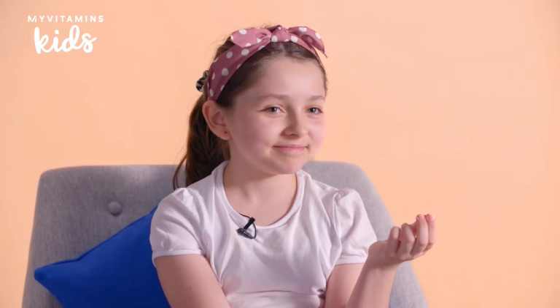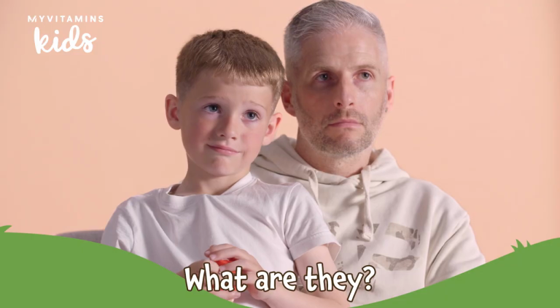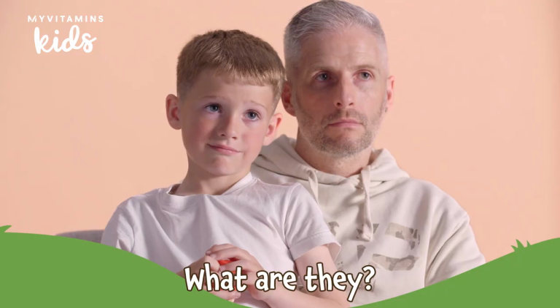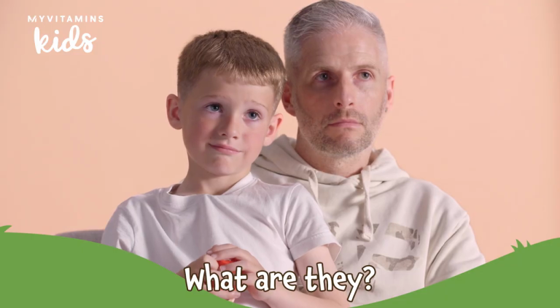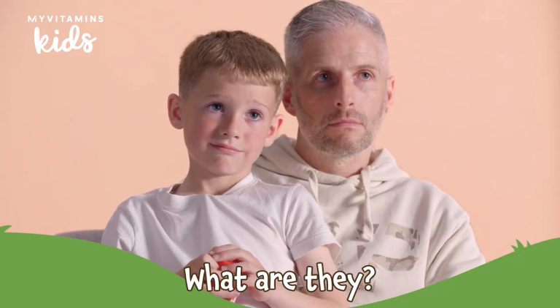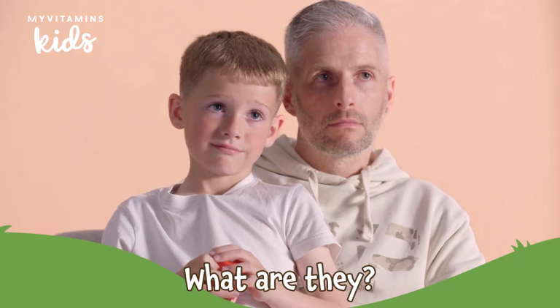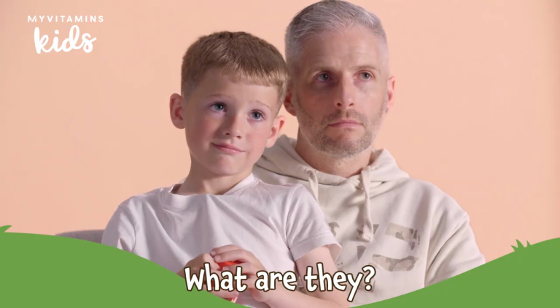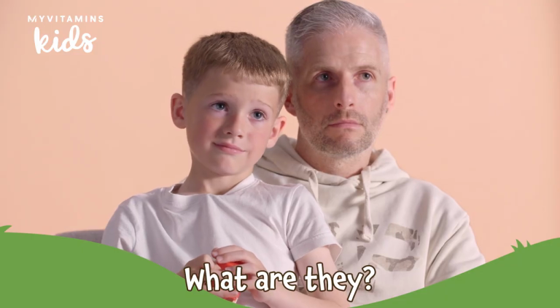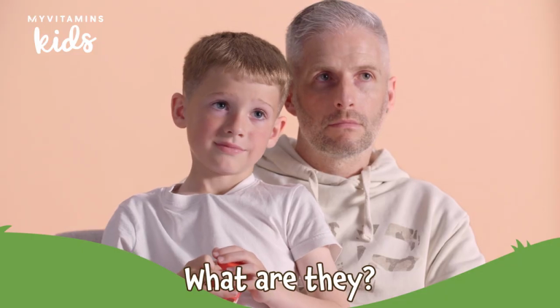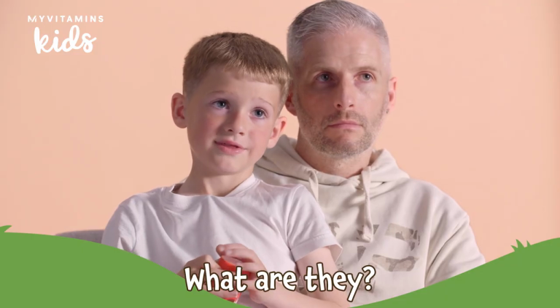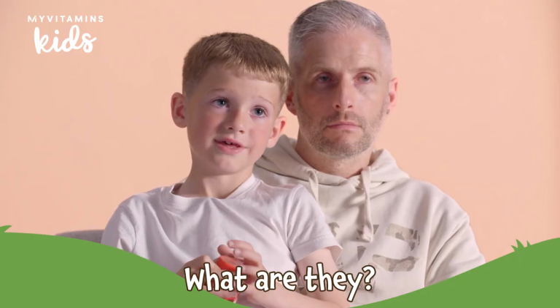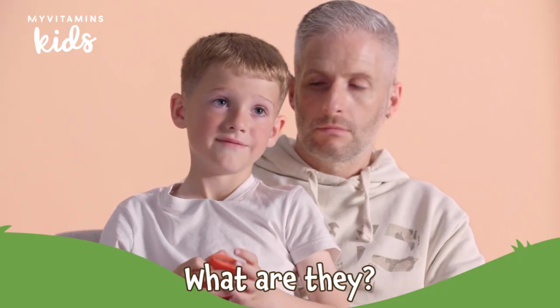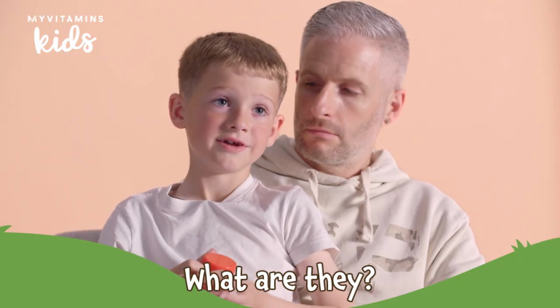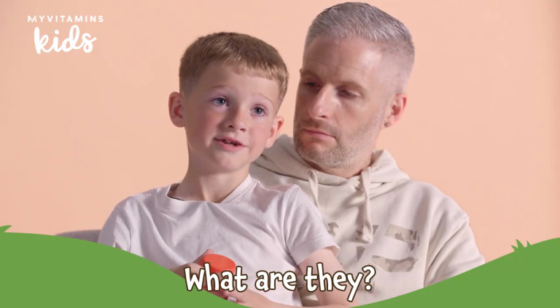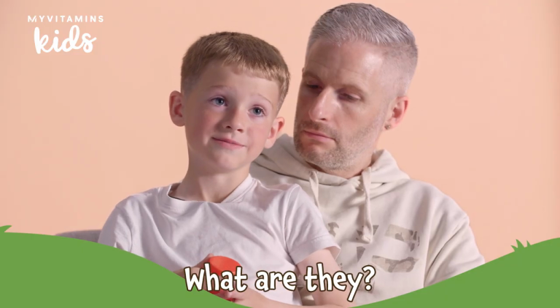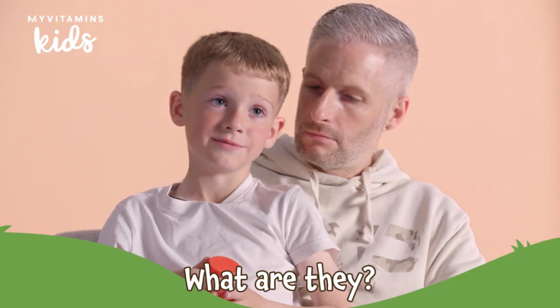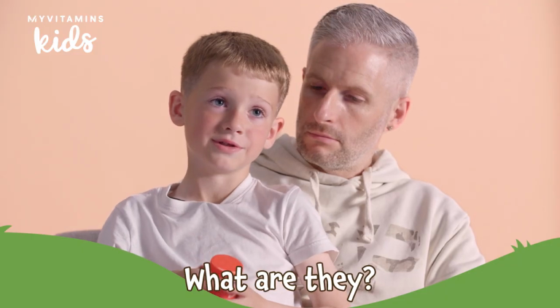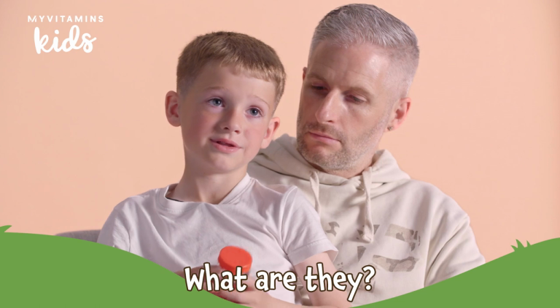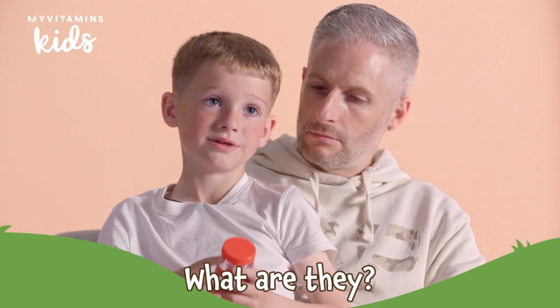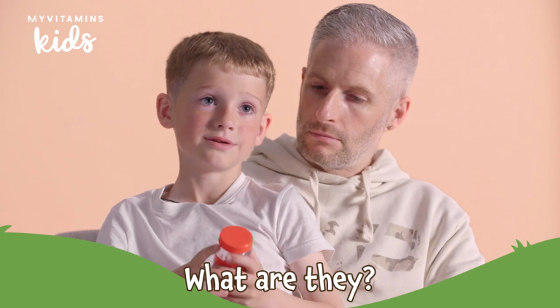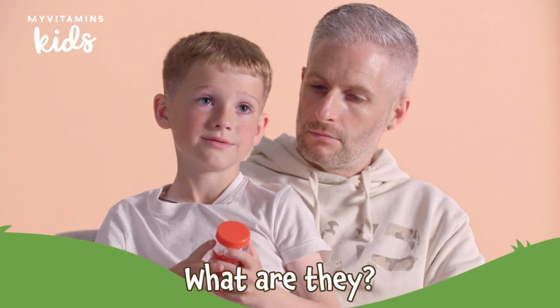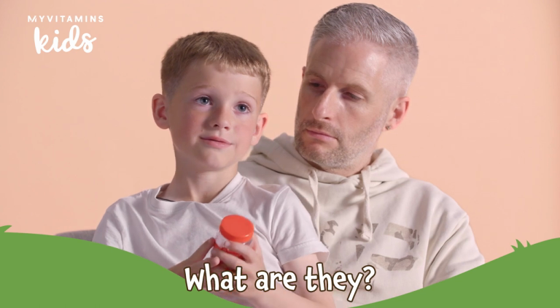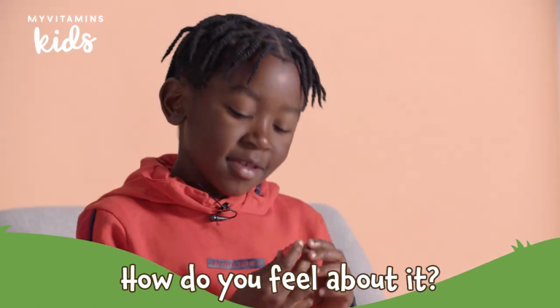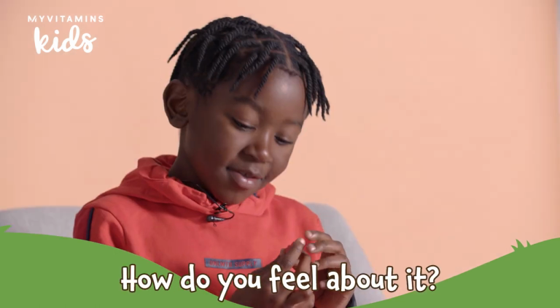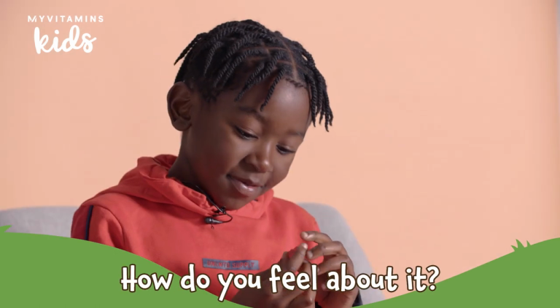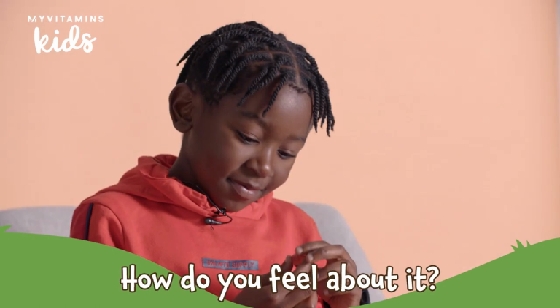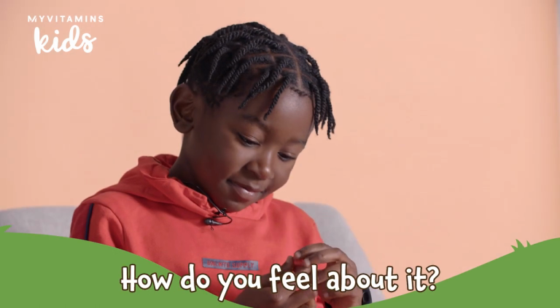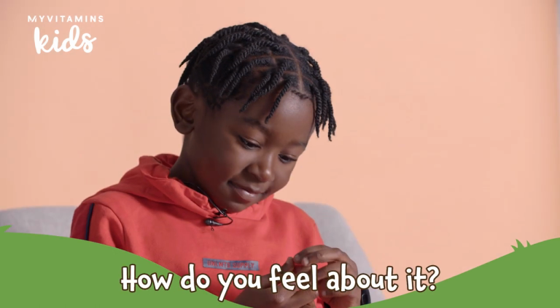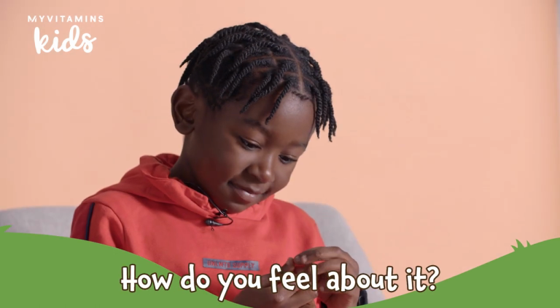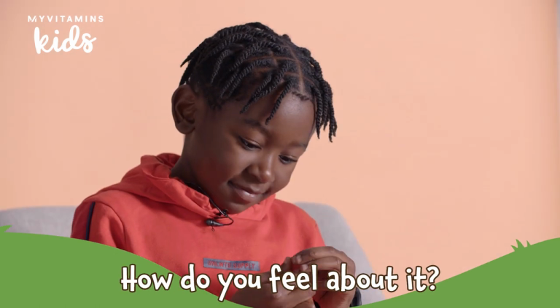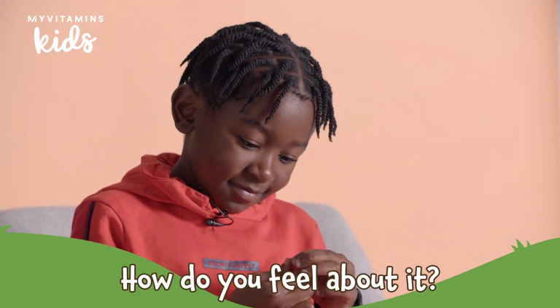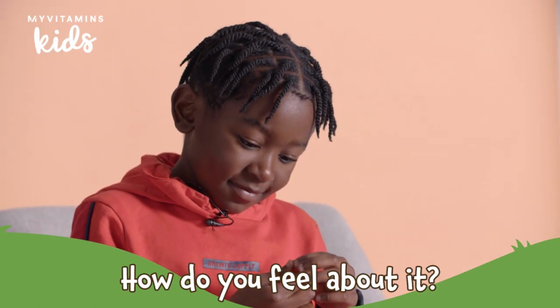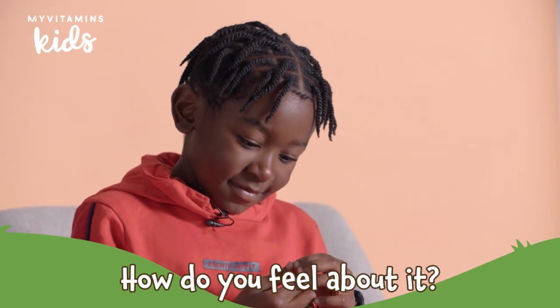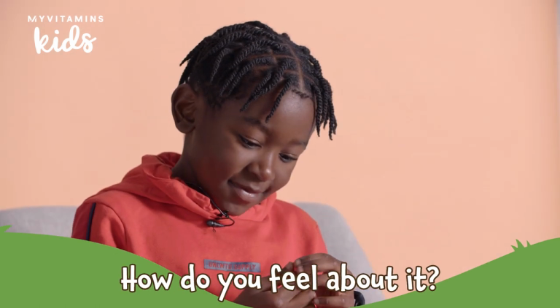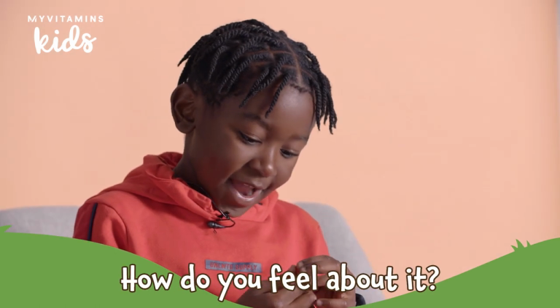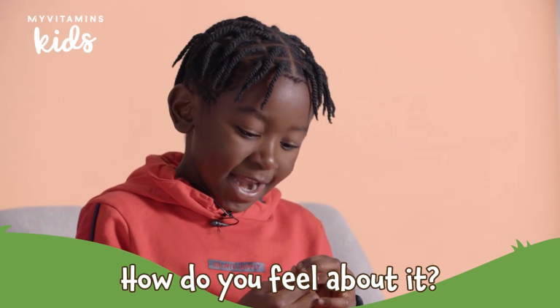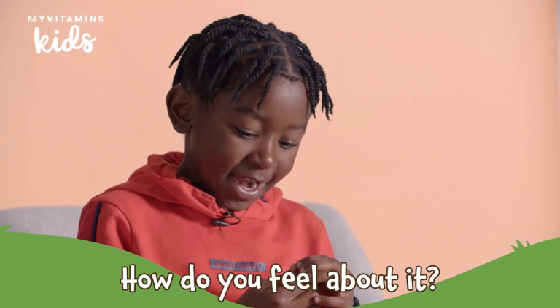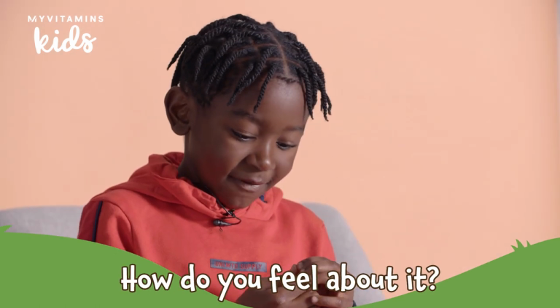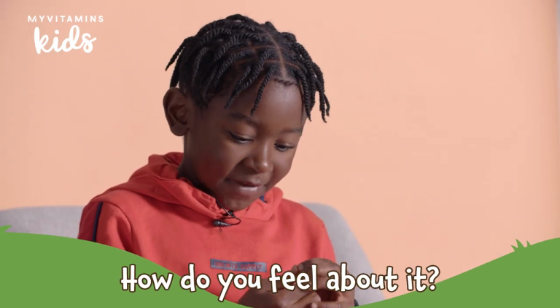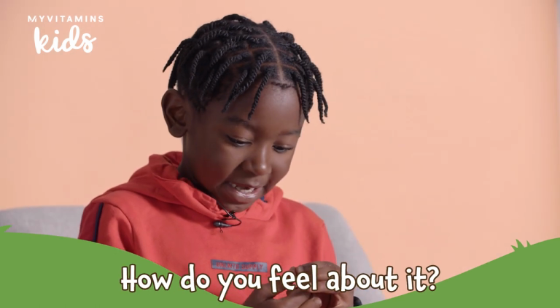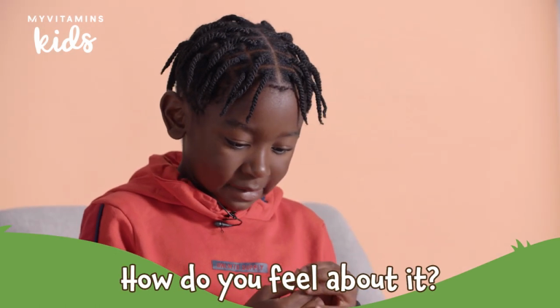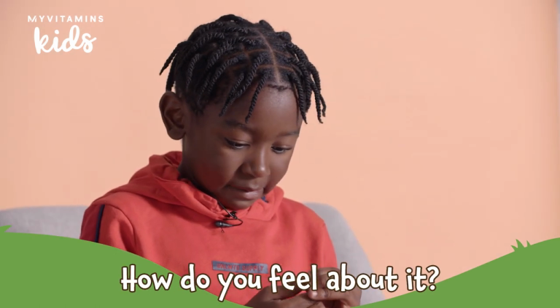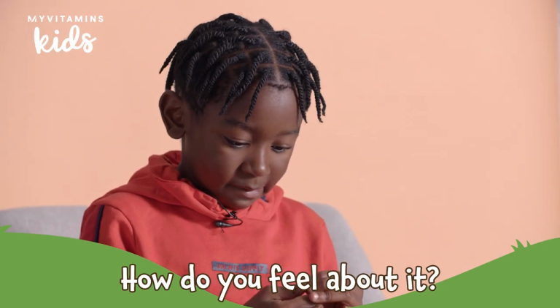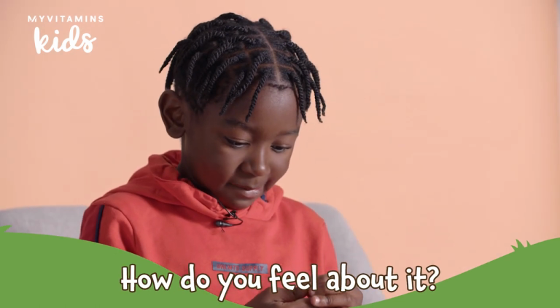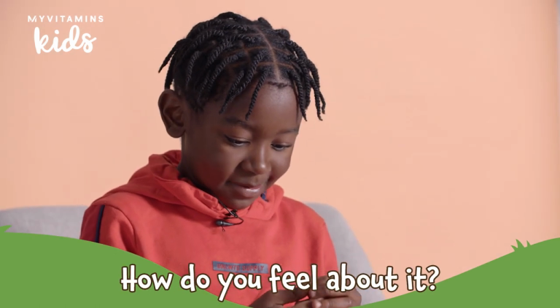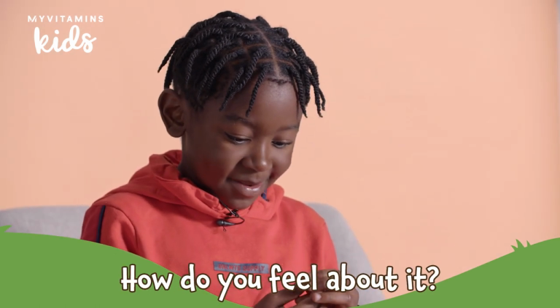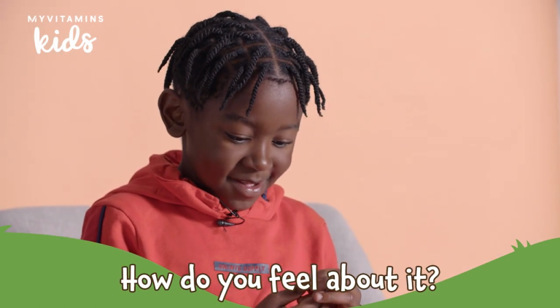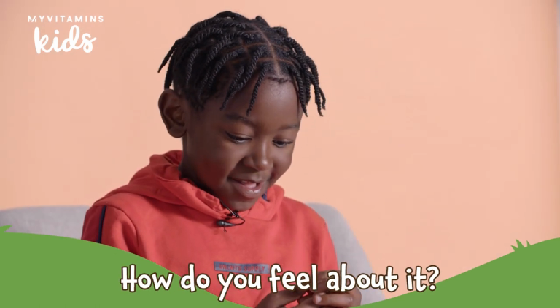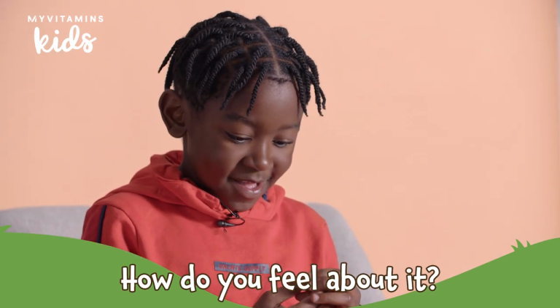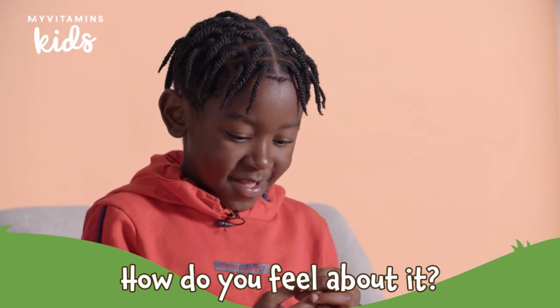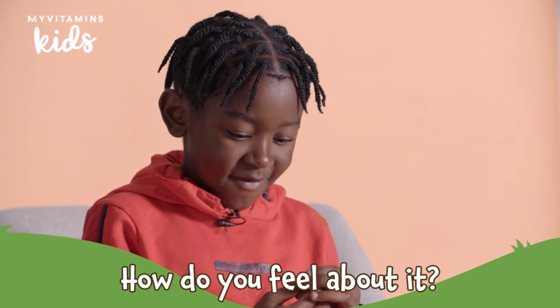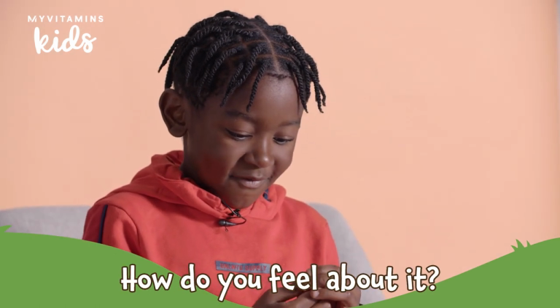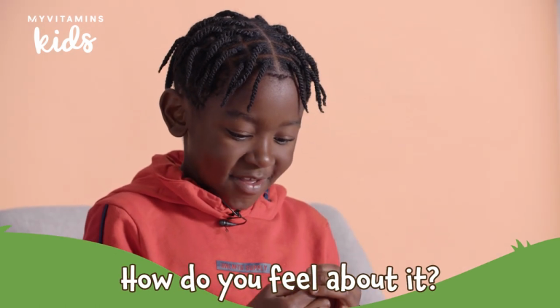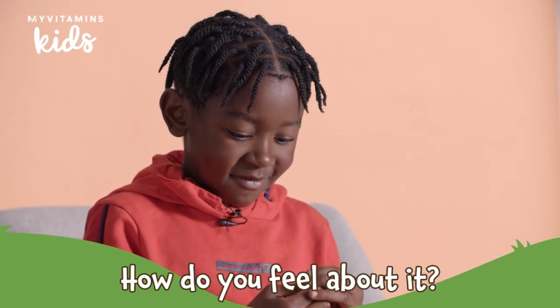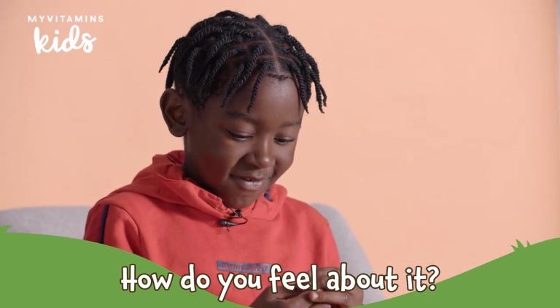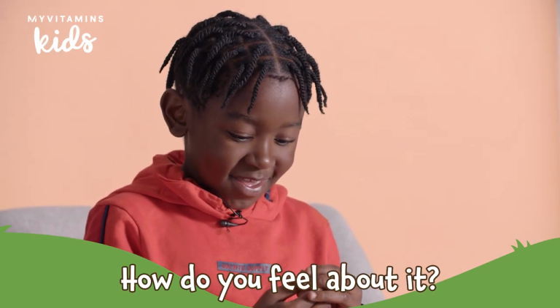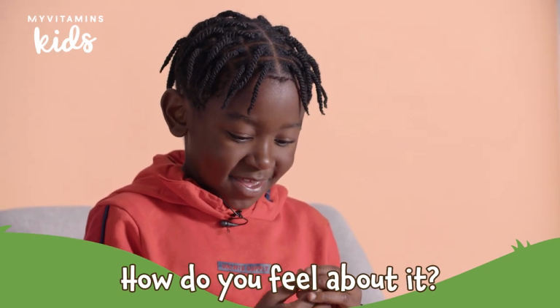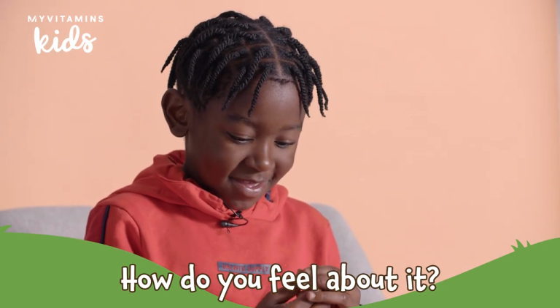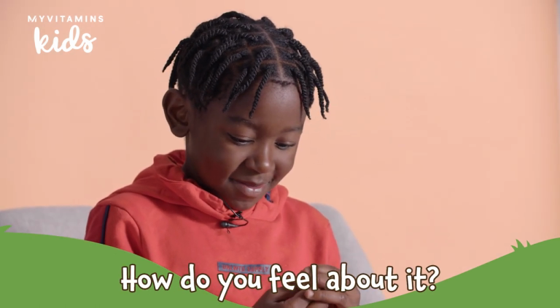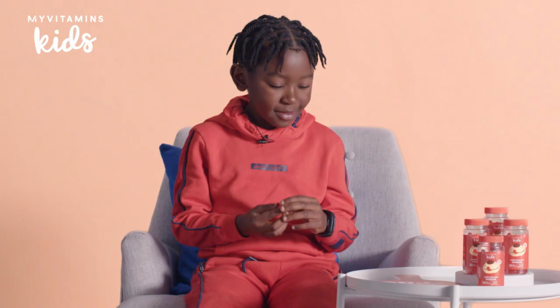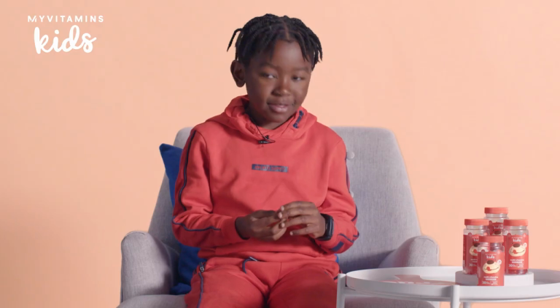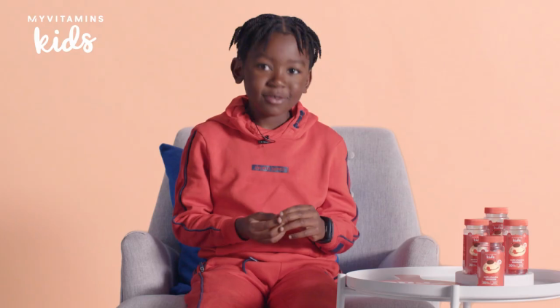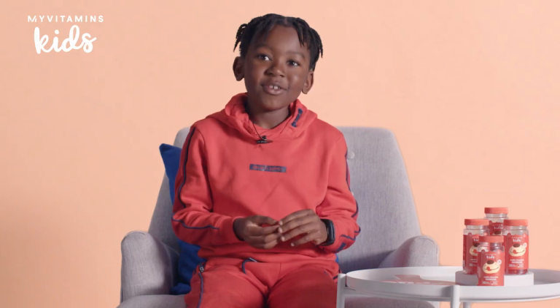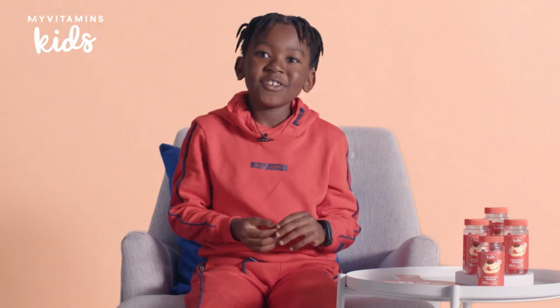What are they? They're vitamins. How do you feel about it? I love it. You love it? Very squishy.